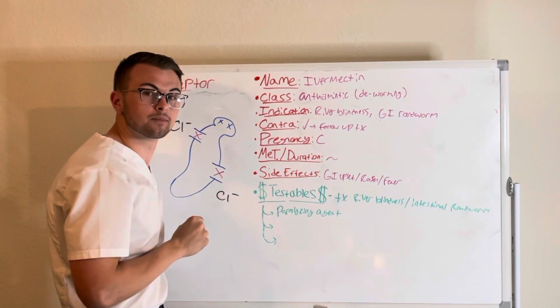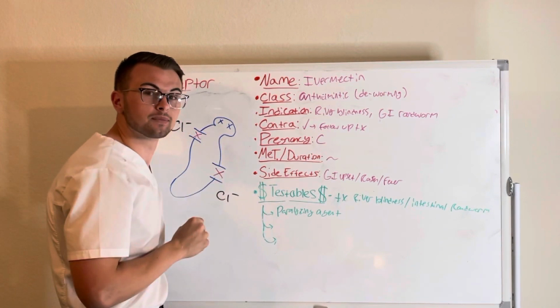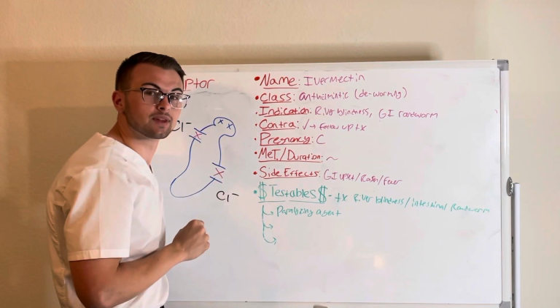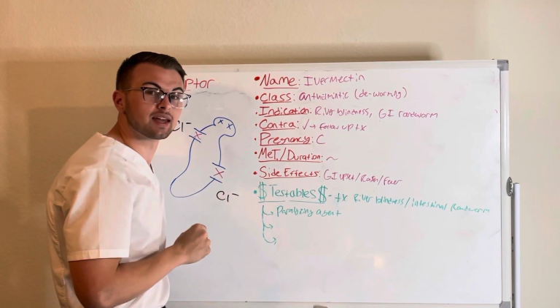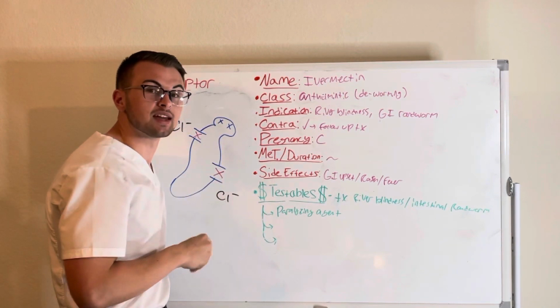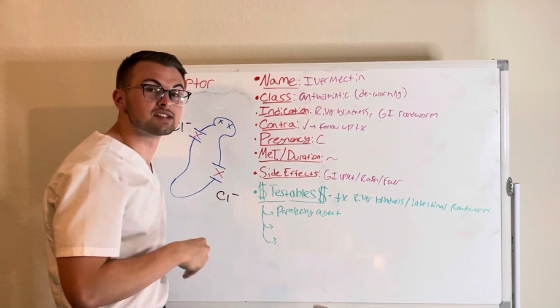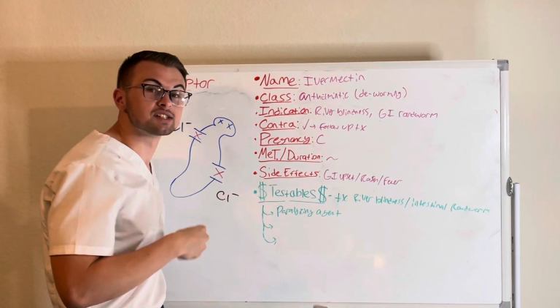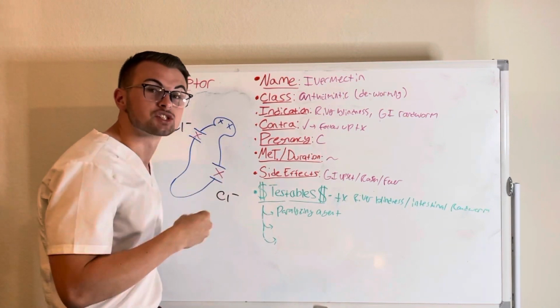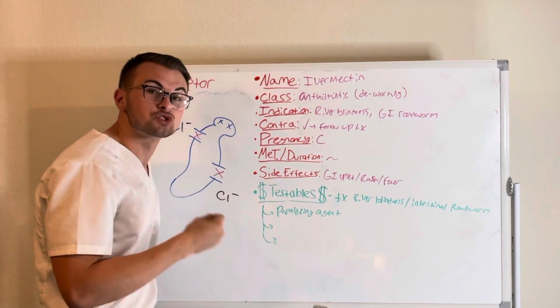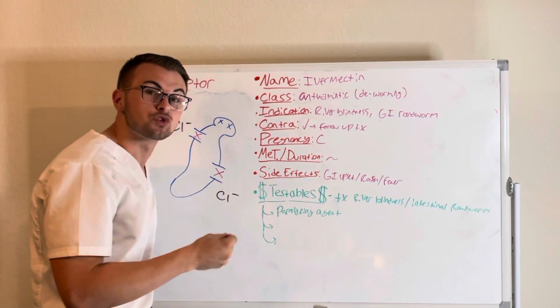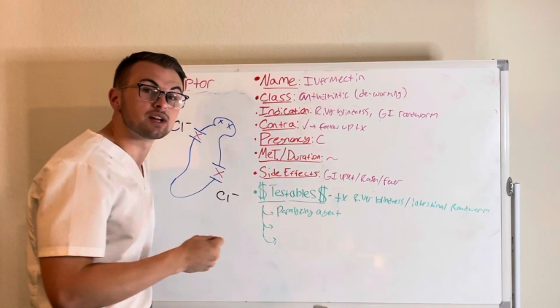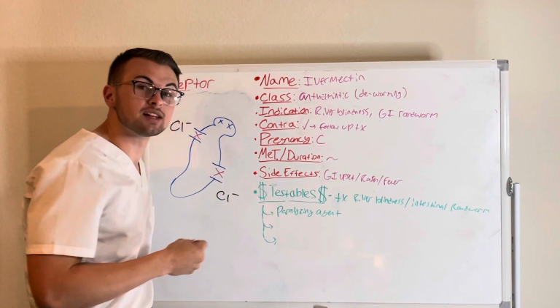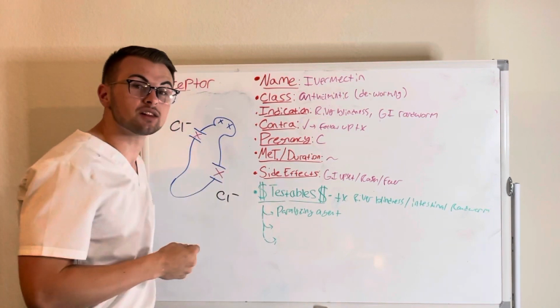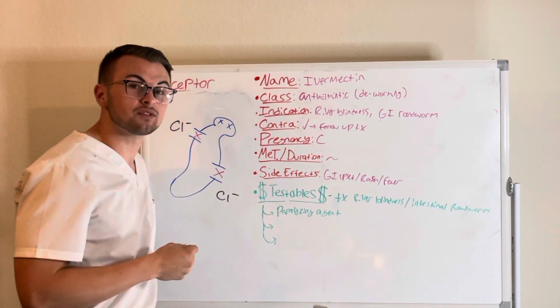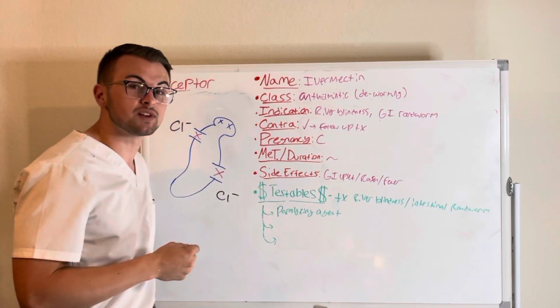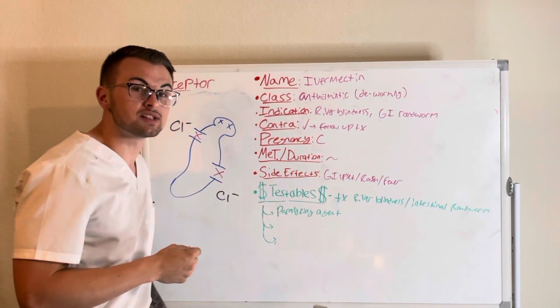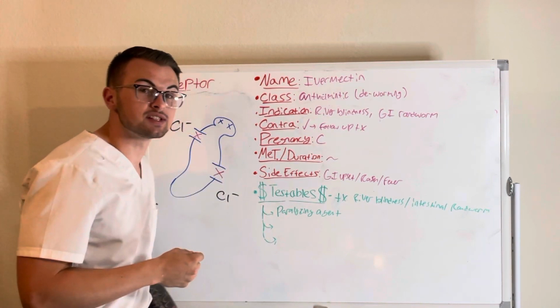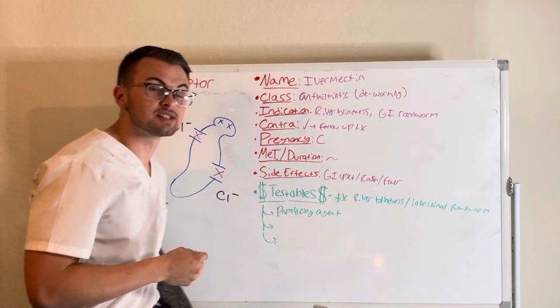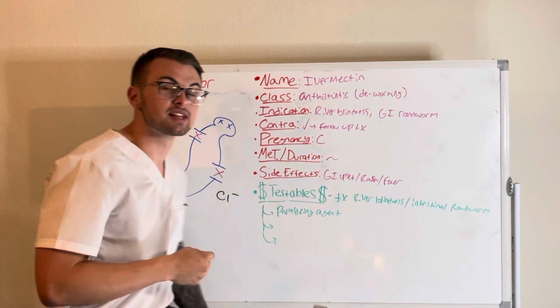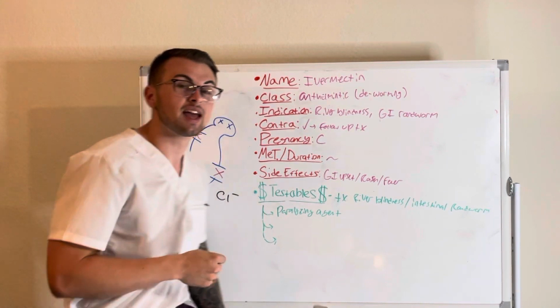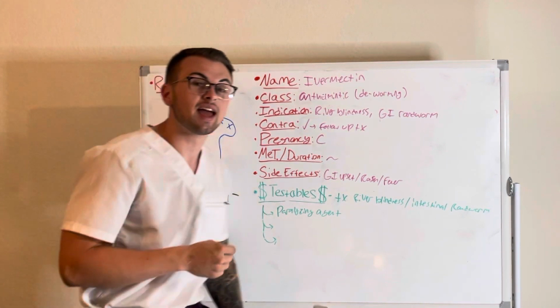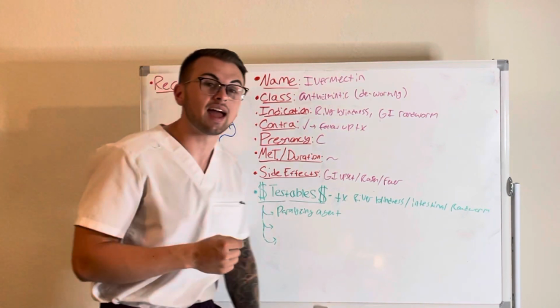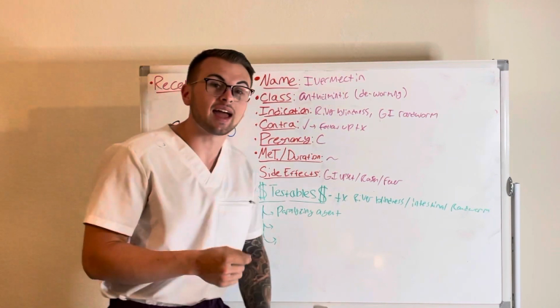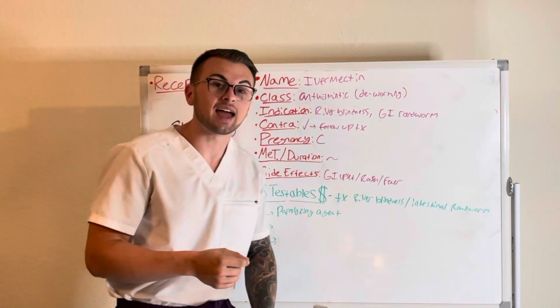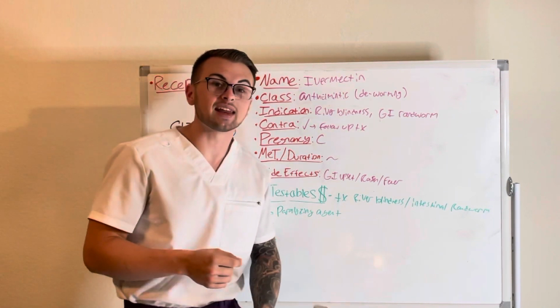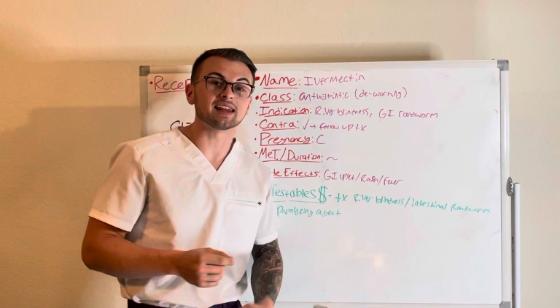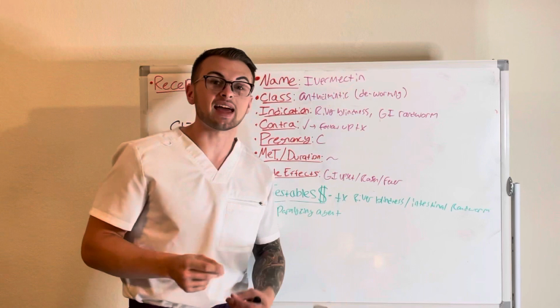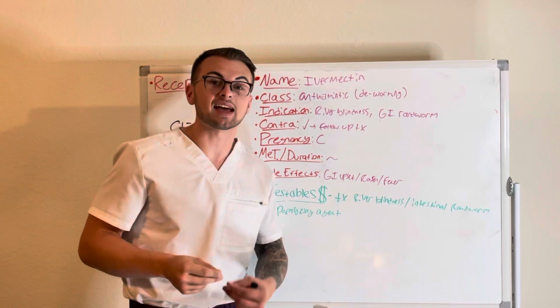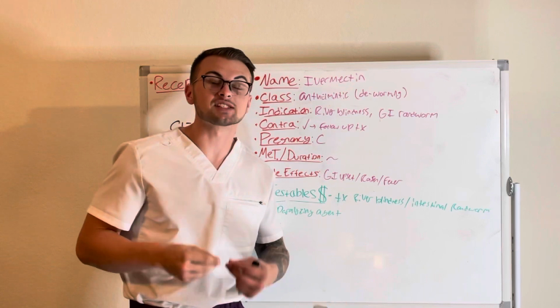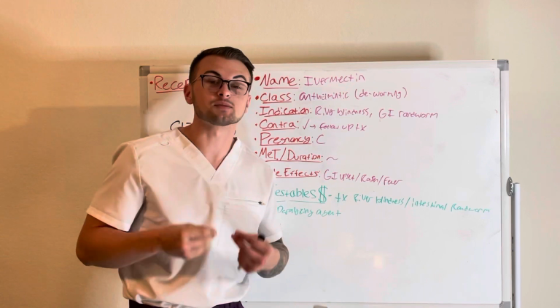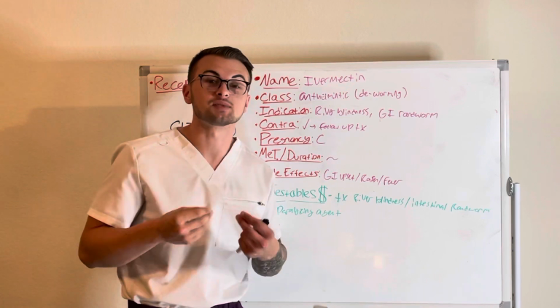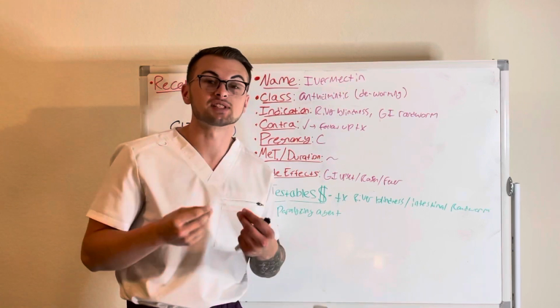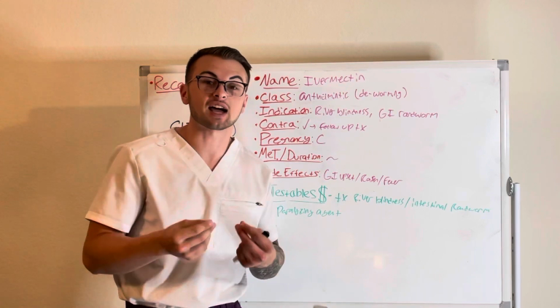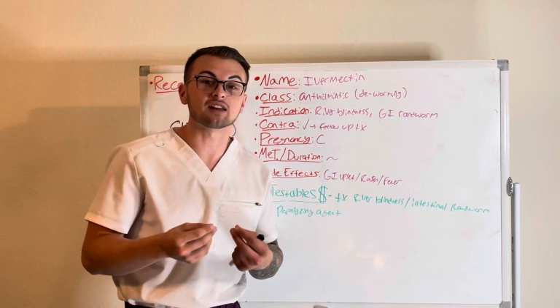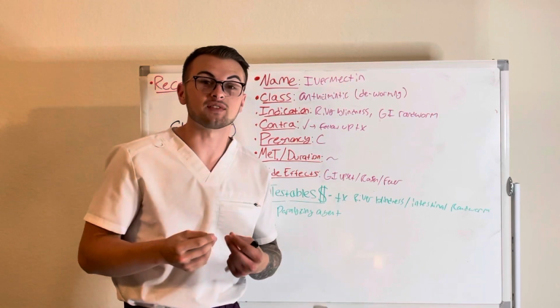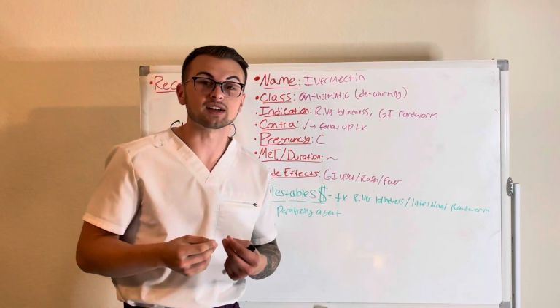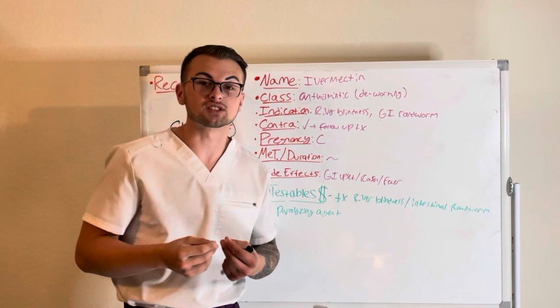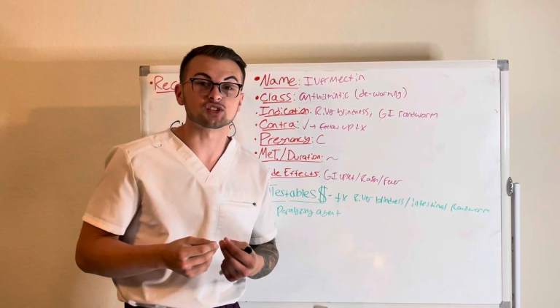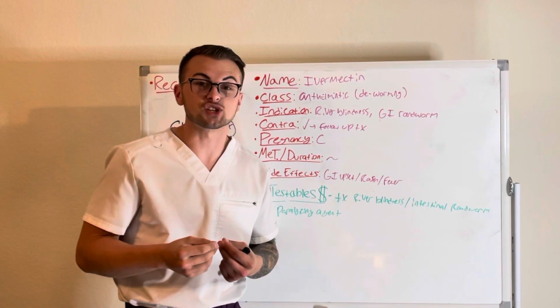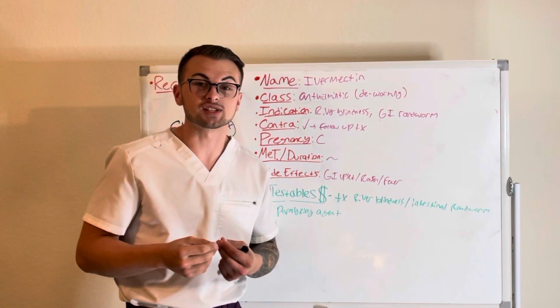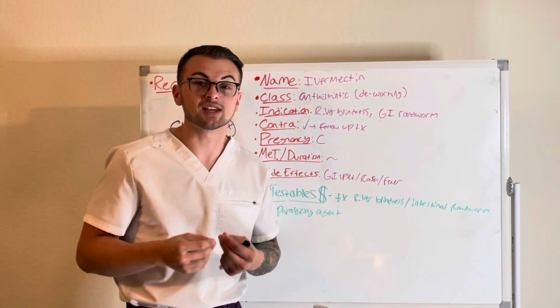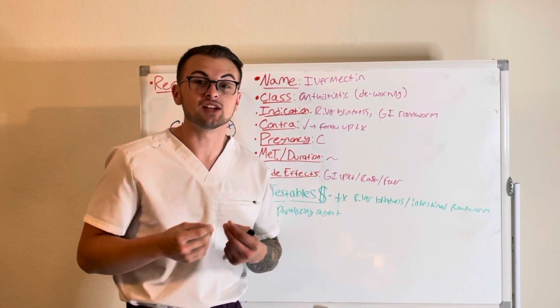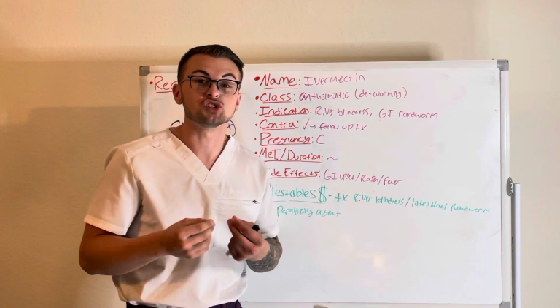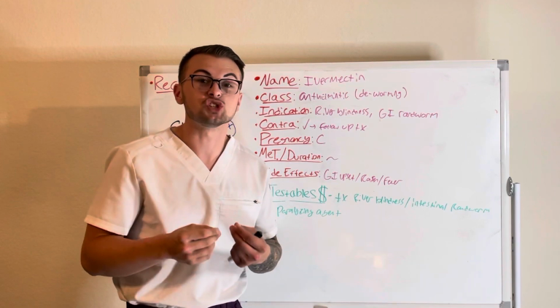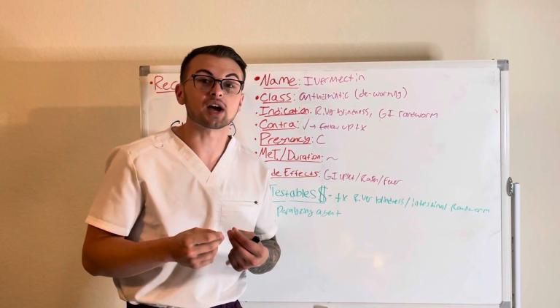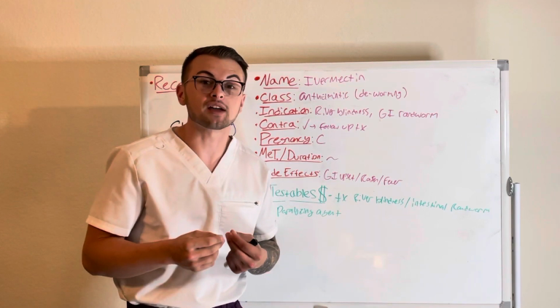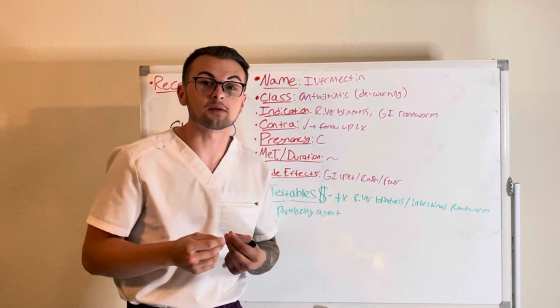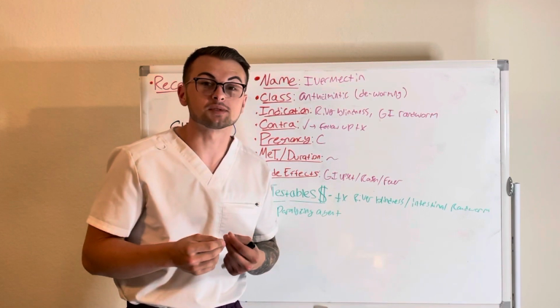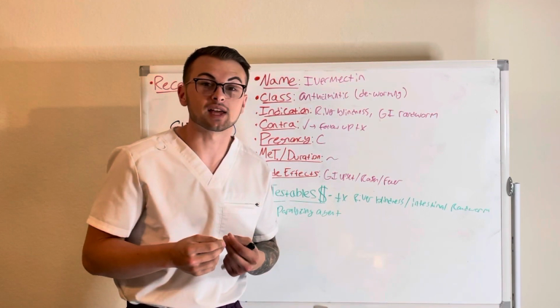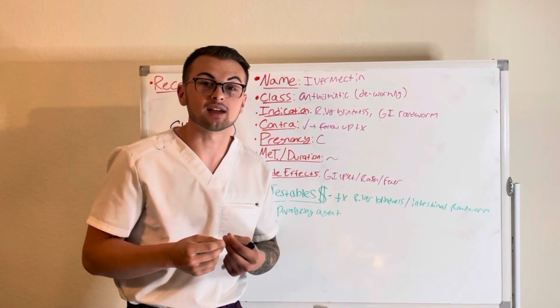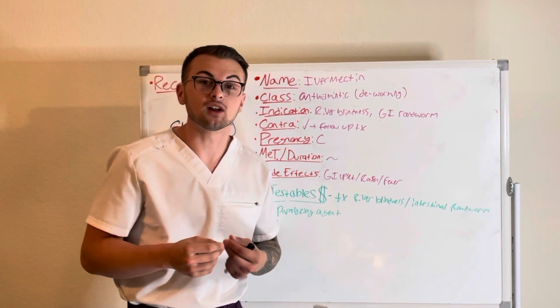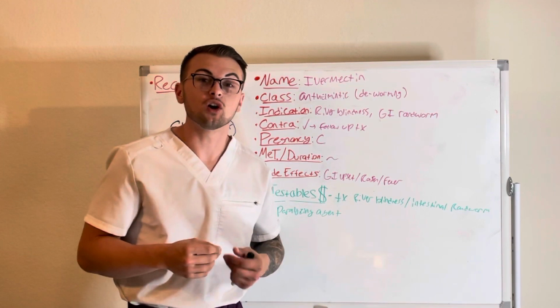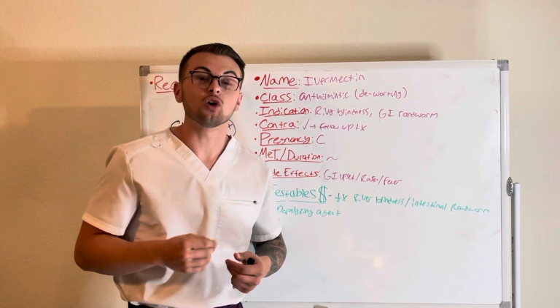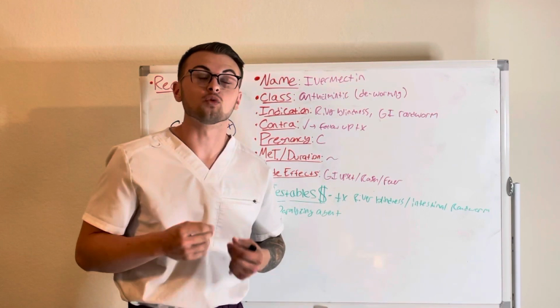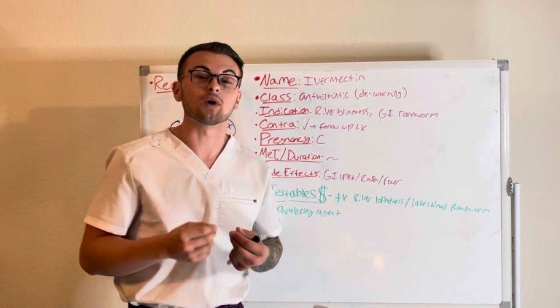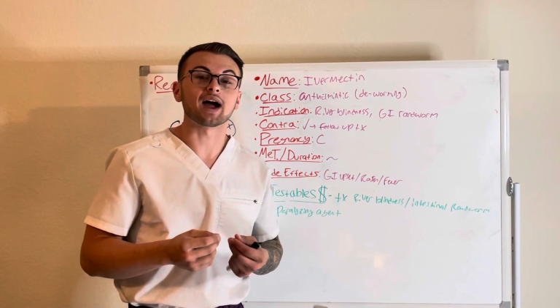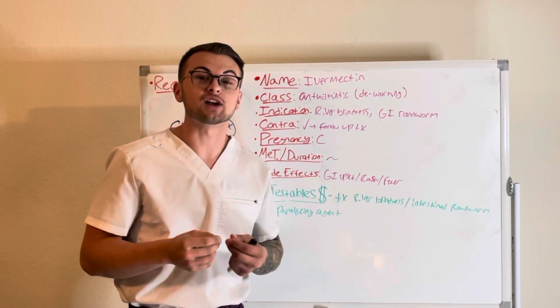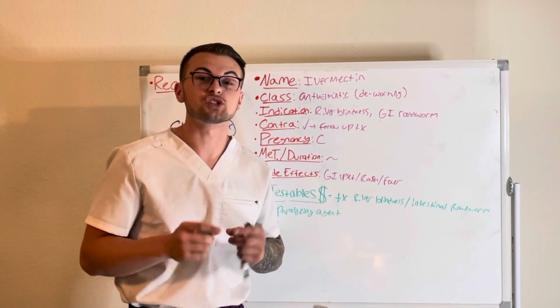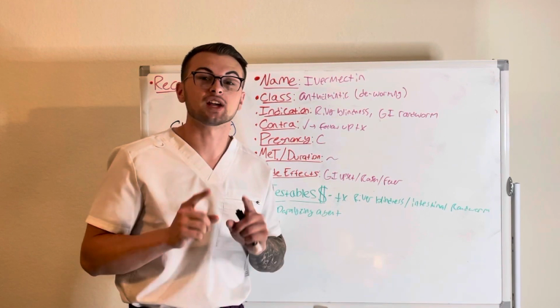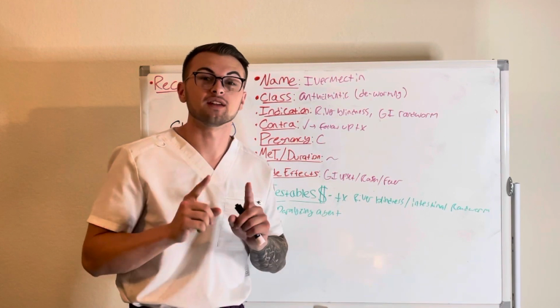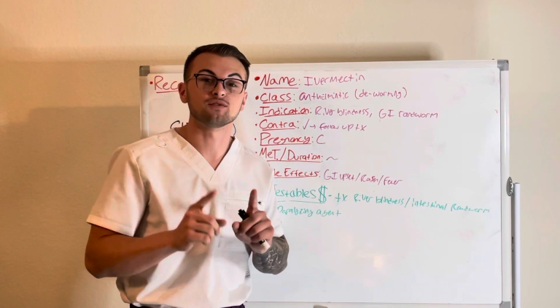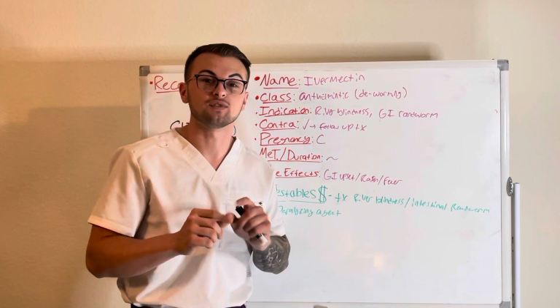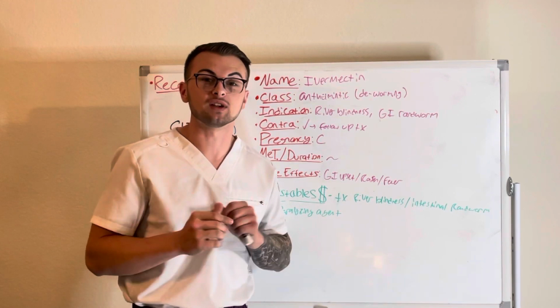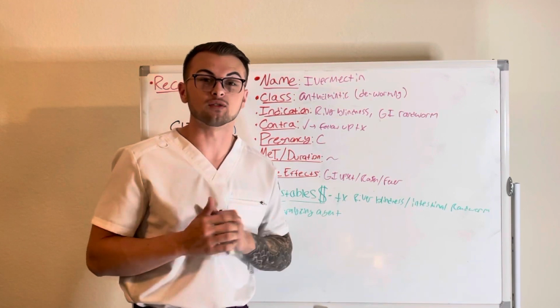It is excreted in the feces and it has some side effects such as GI upset, rash, and fever.